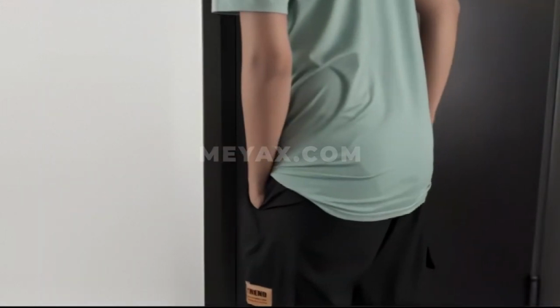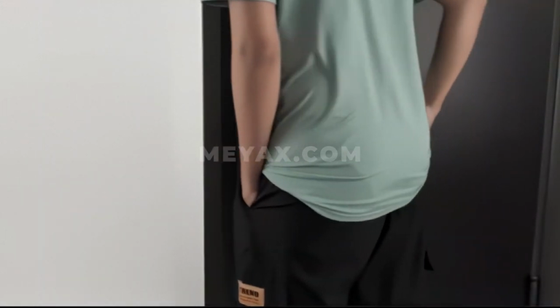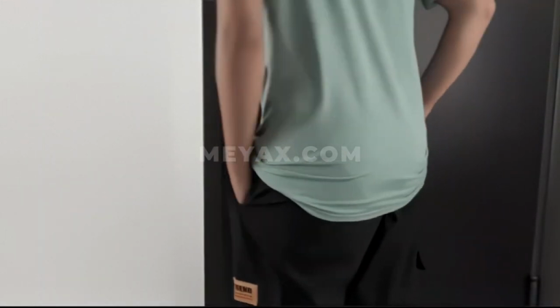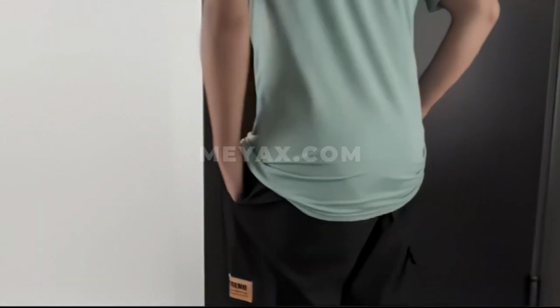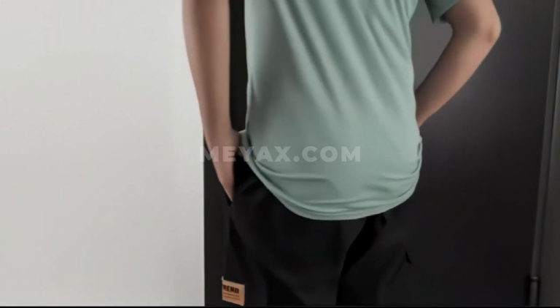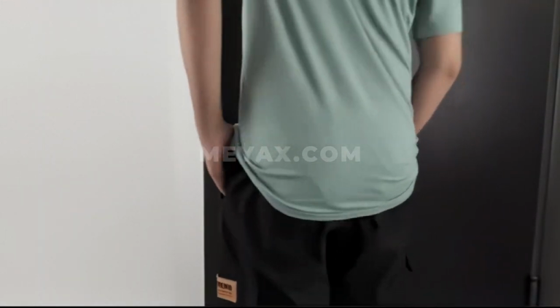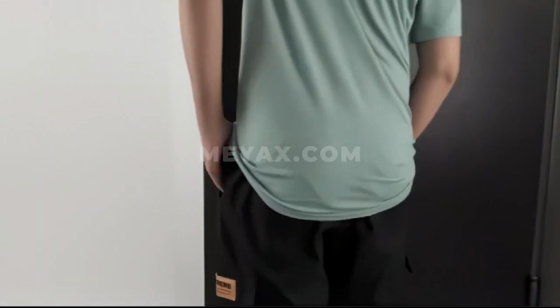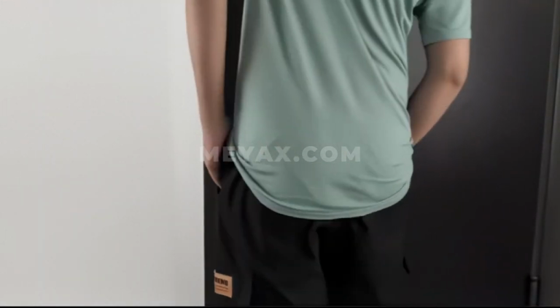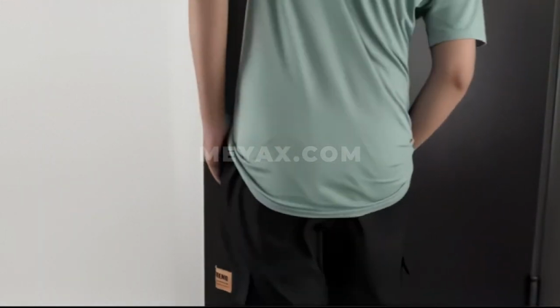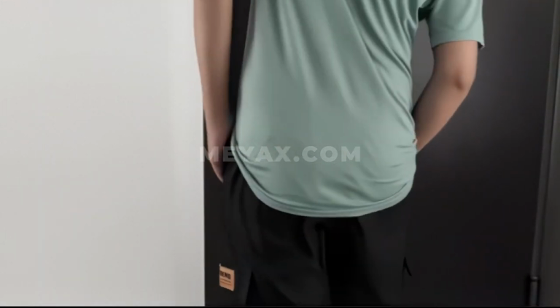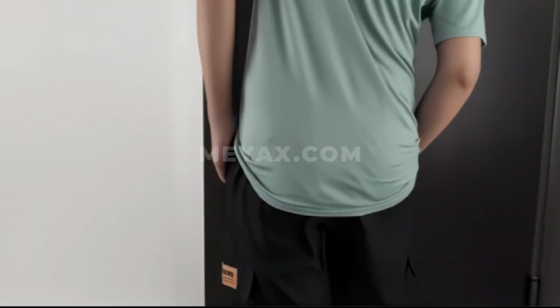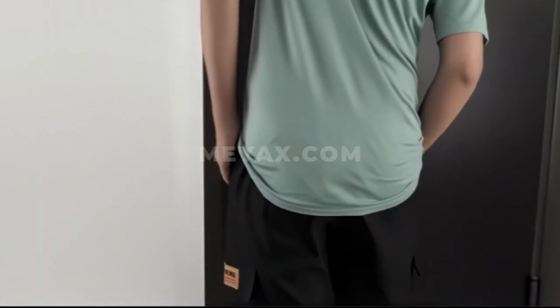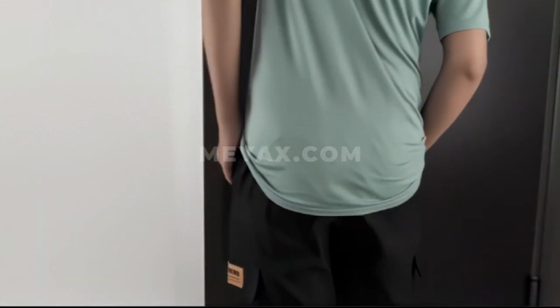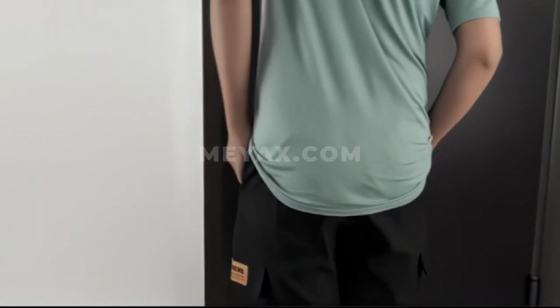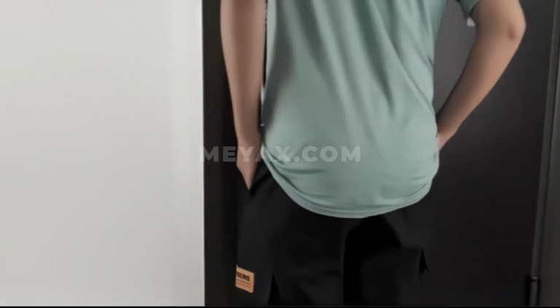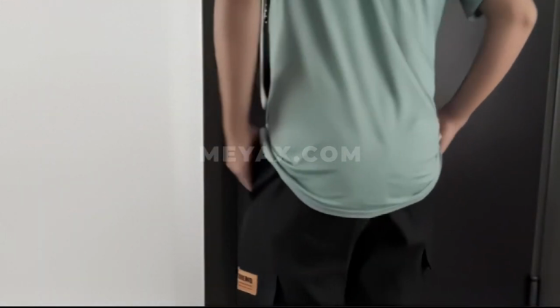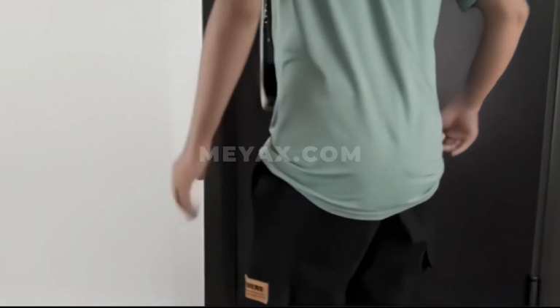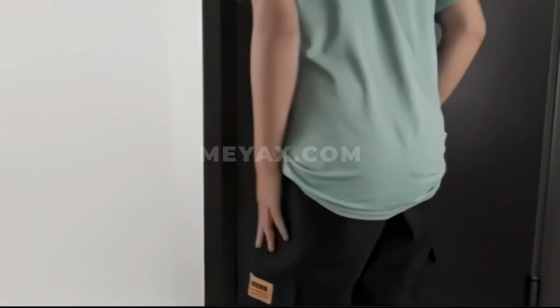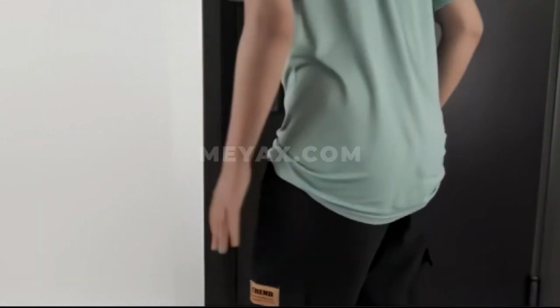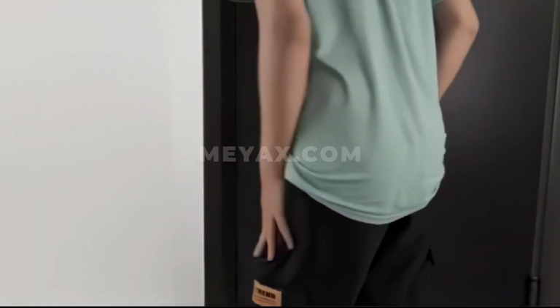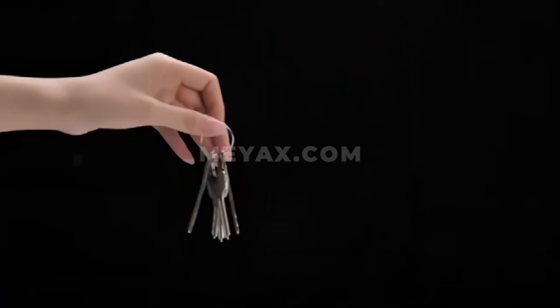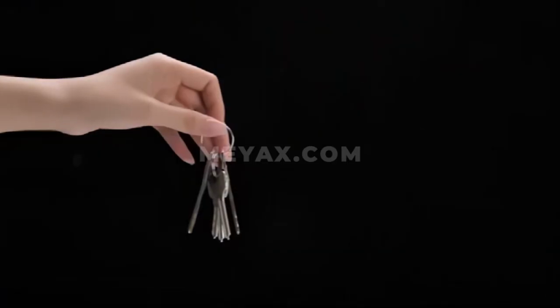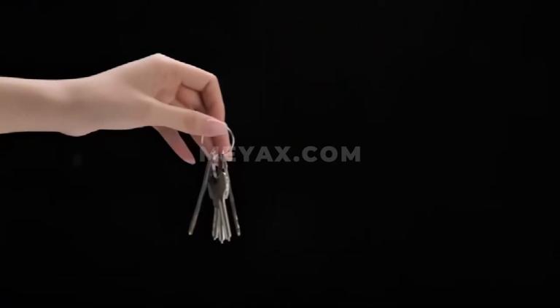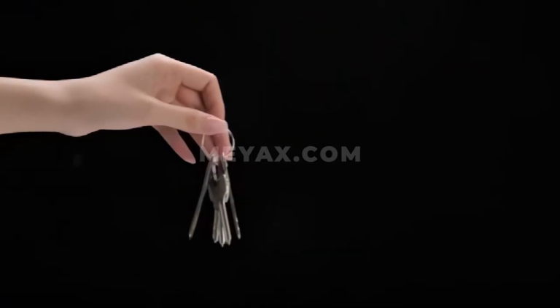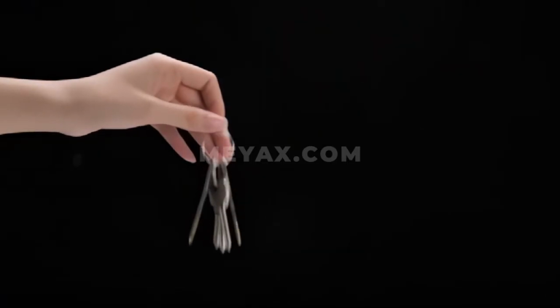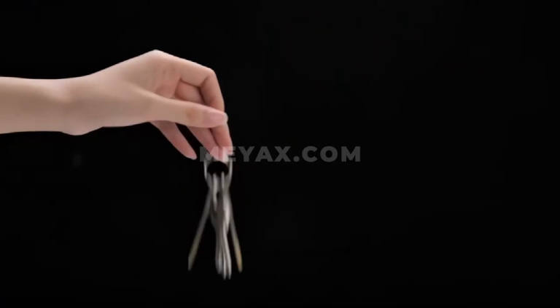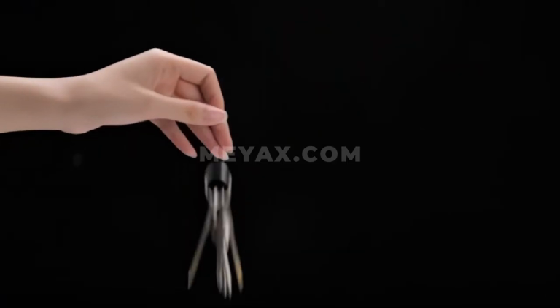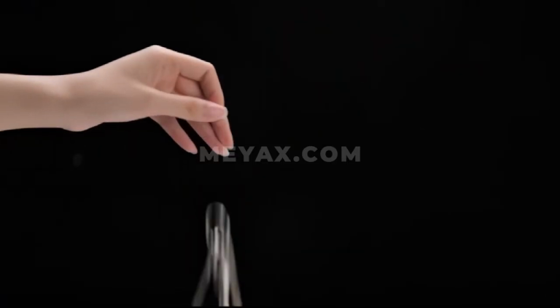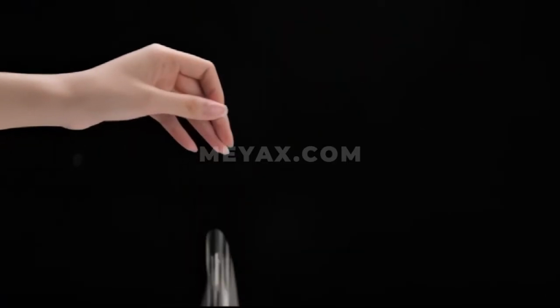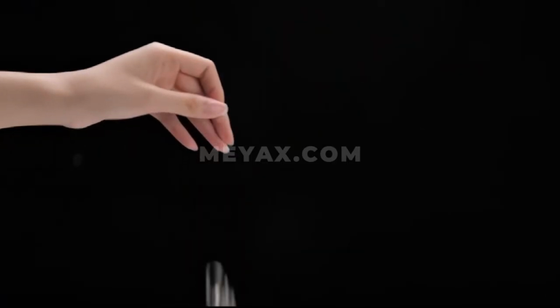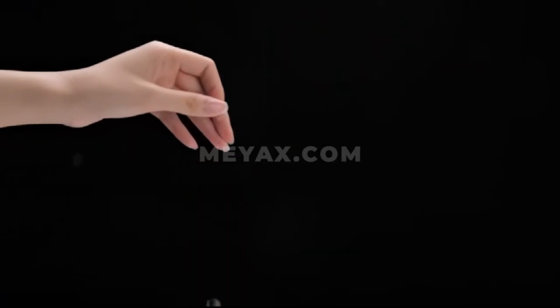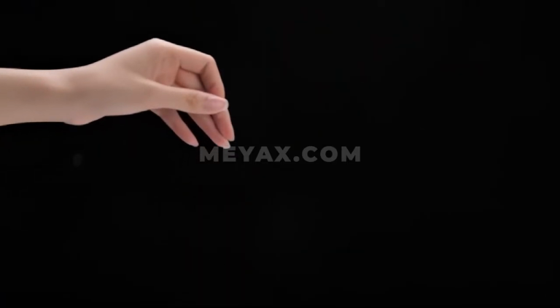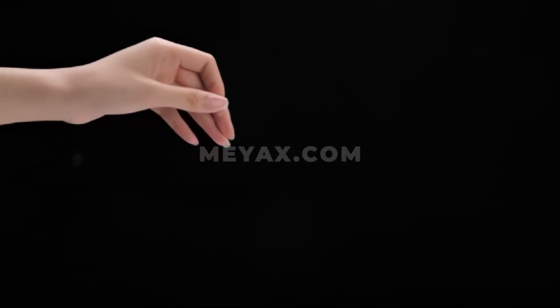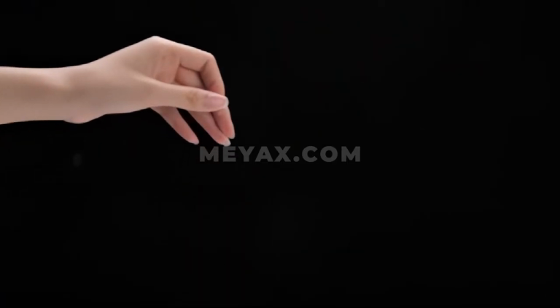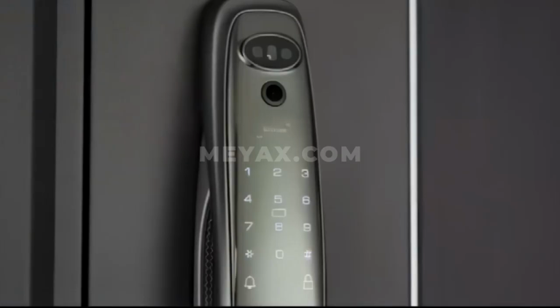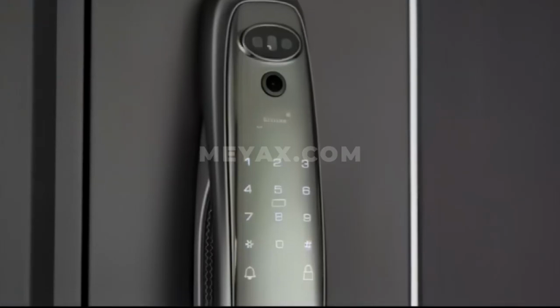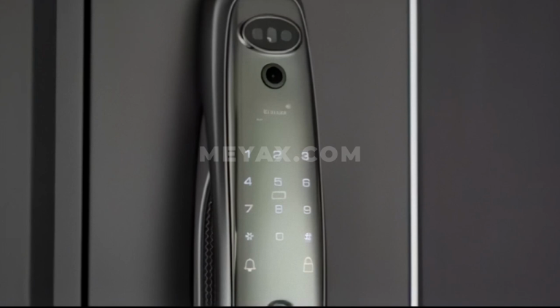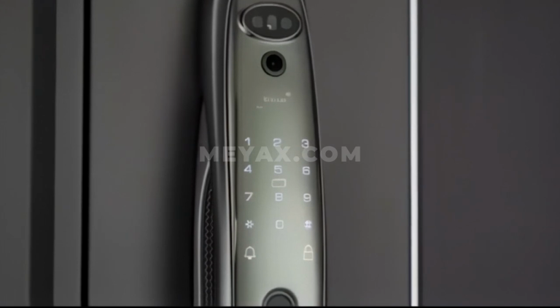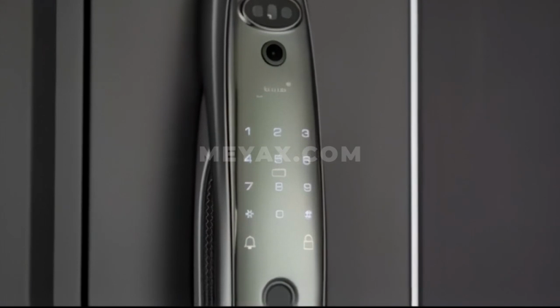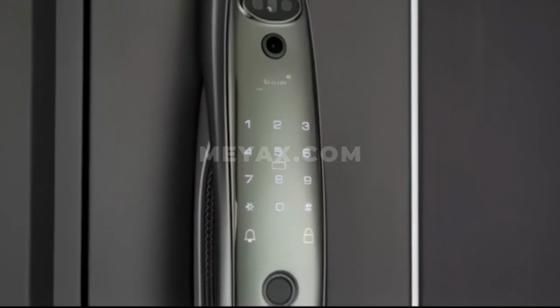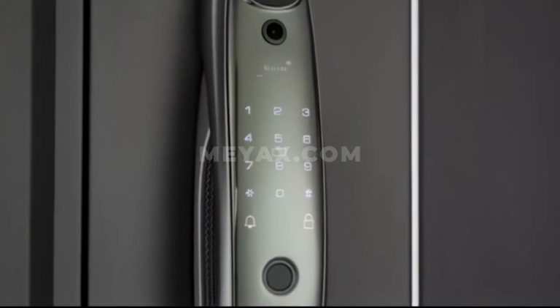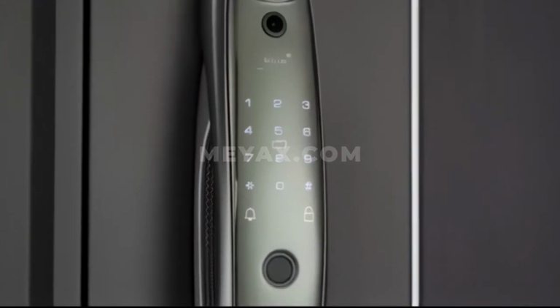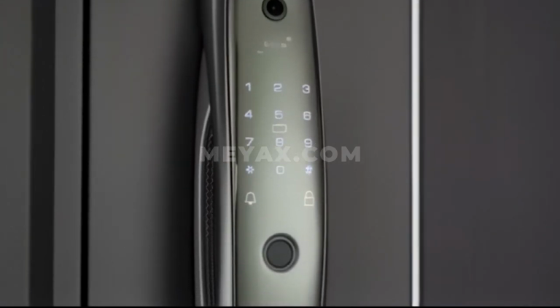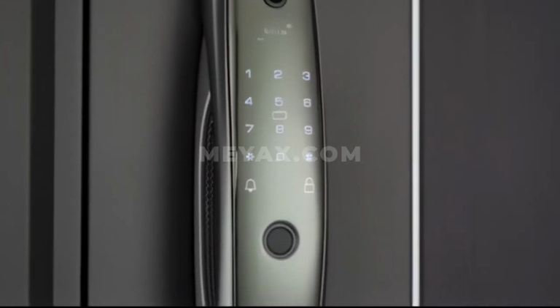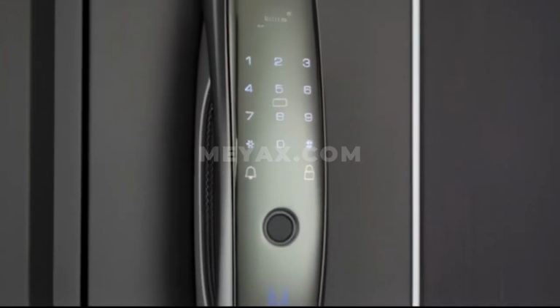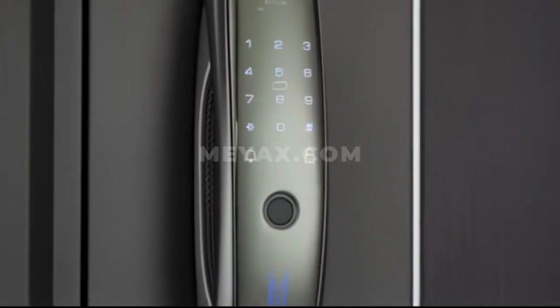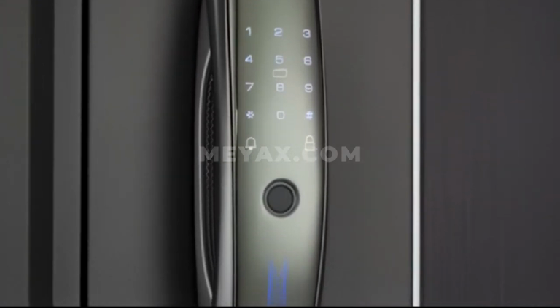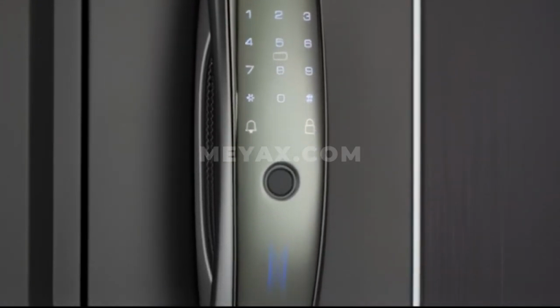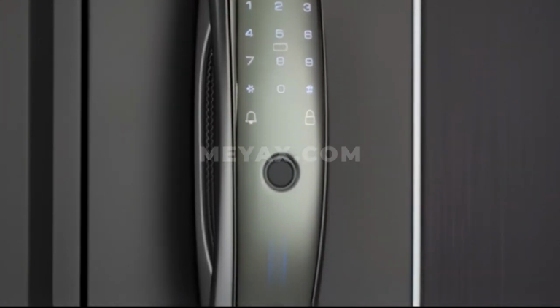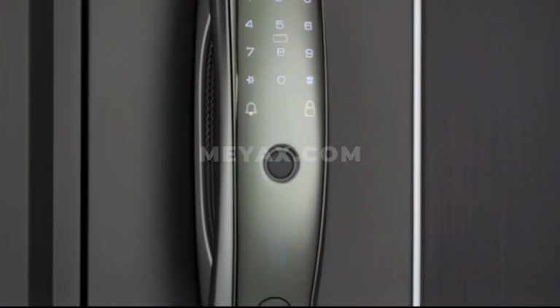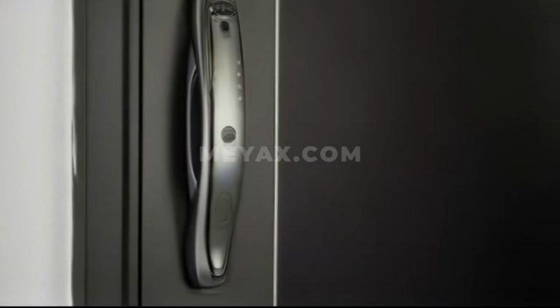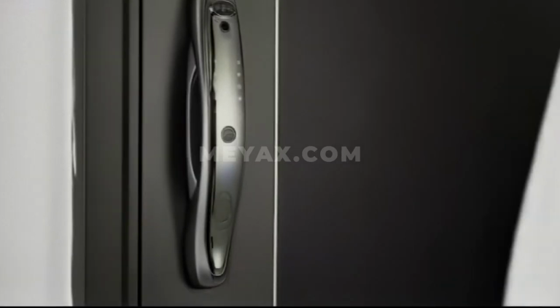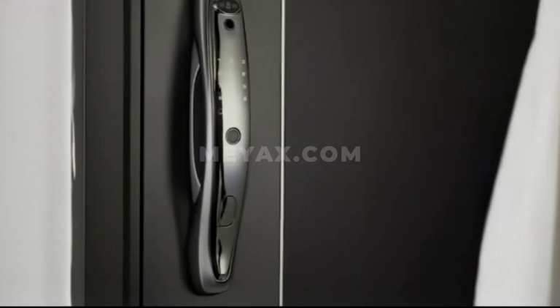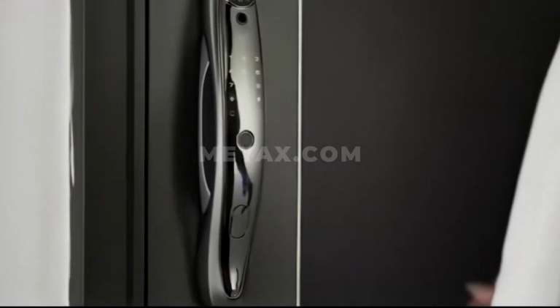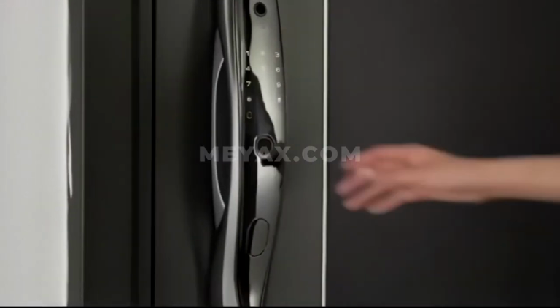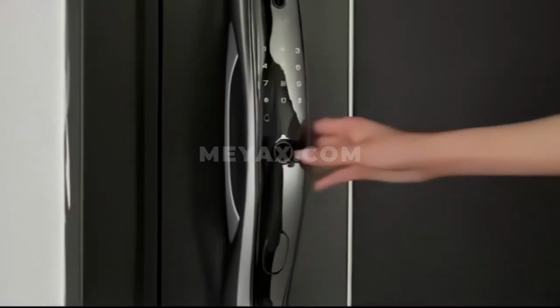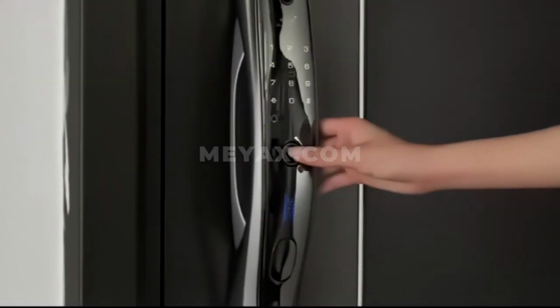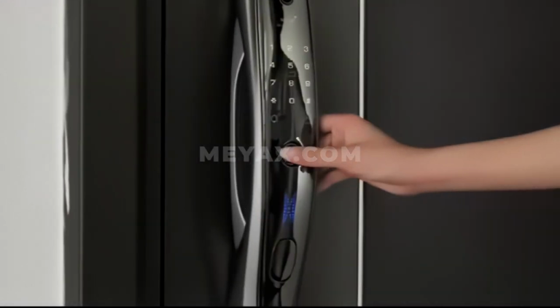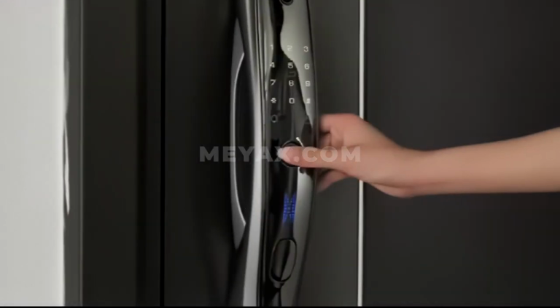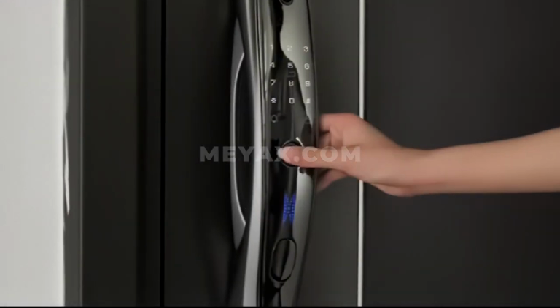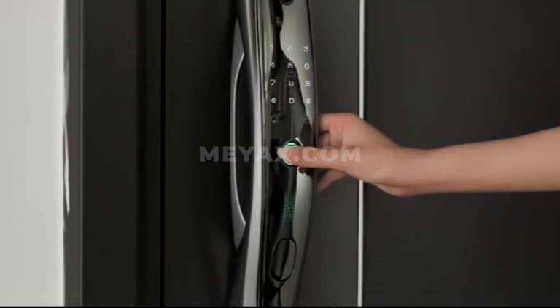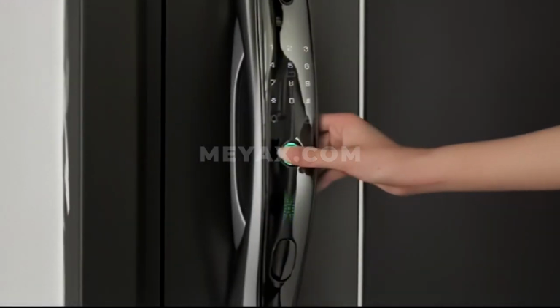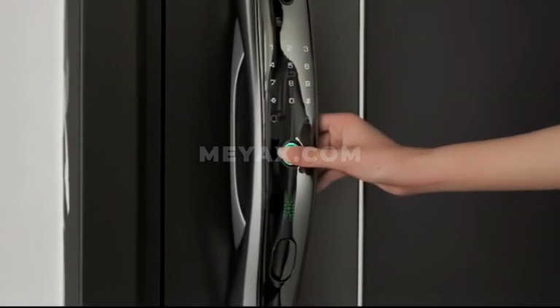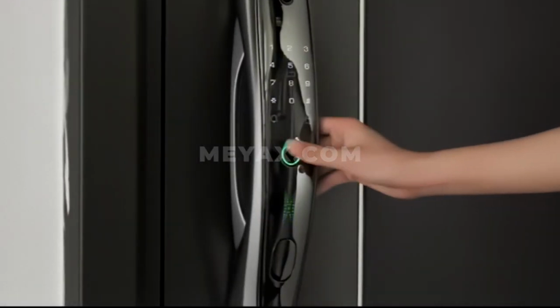Forget the keys. But why have to take keys? There is no need to take keys when you use the smart lock.